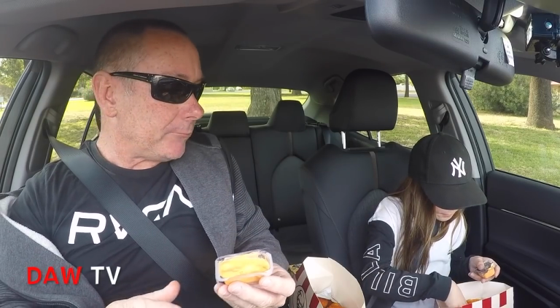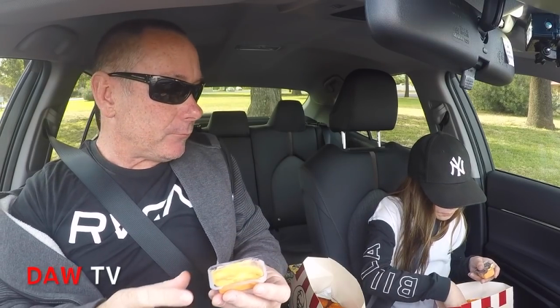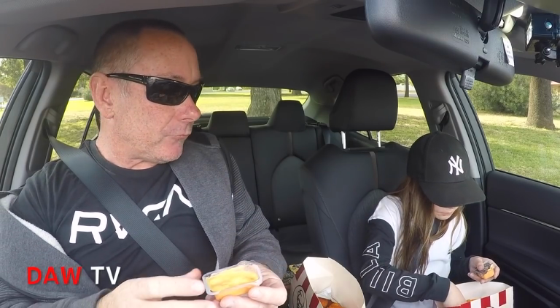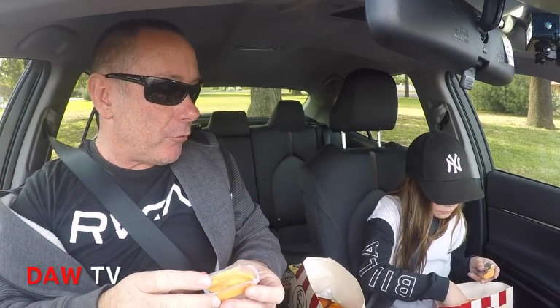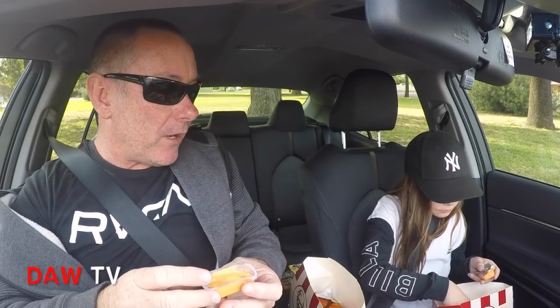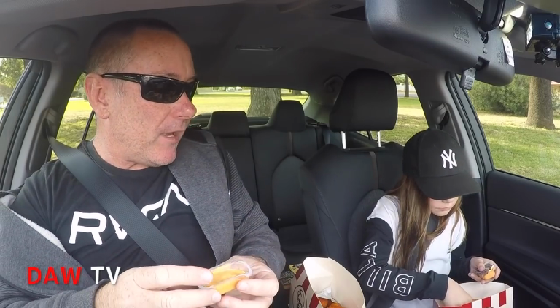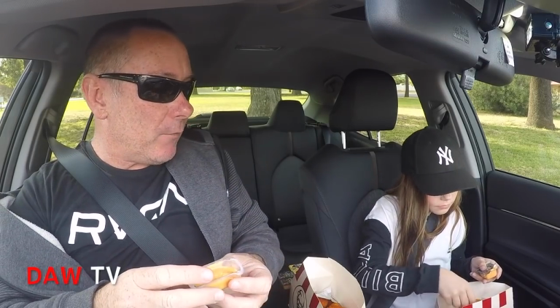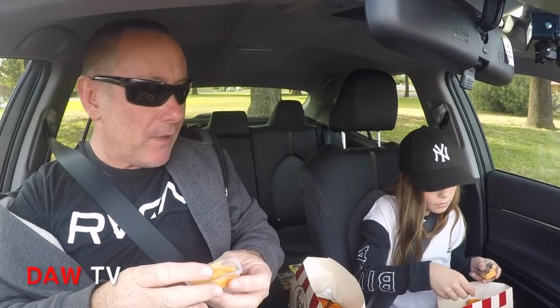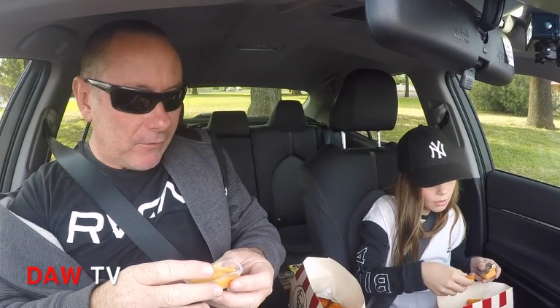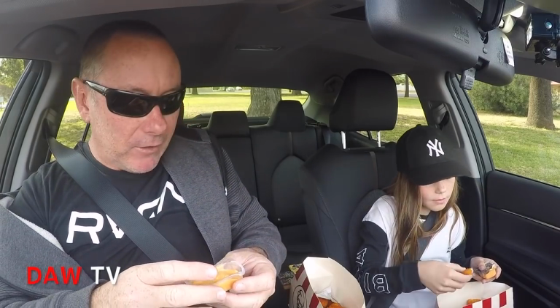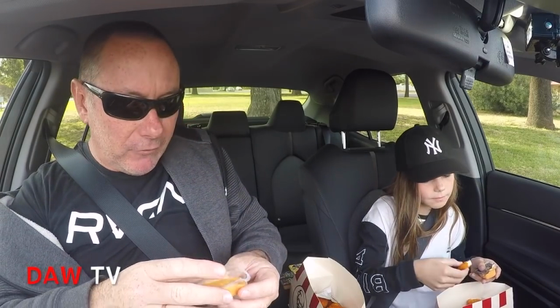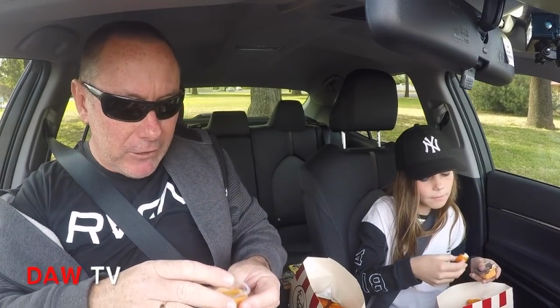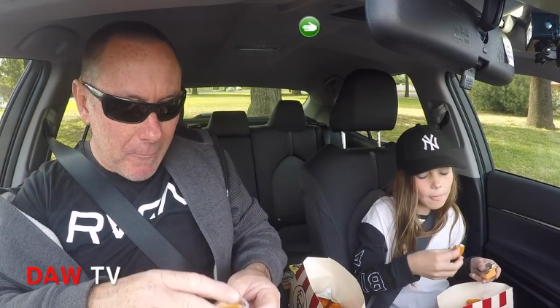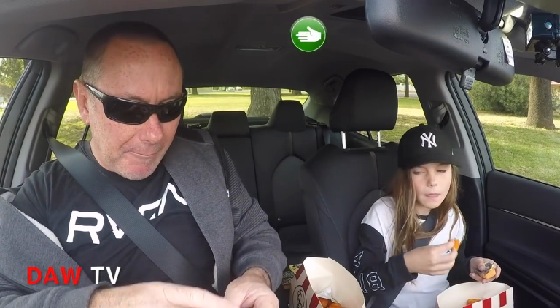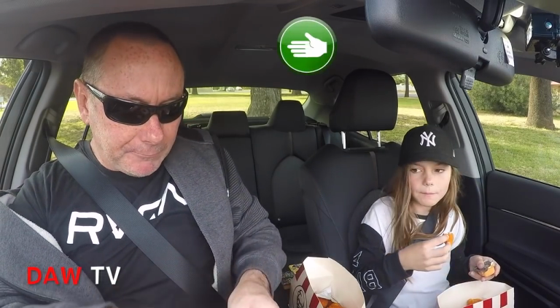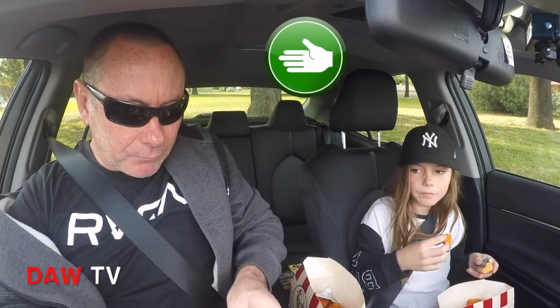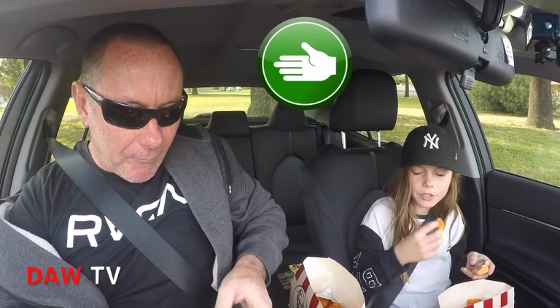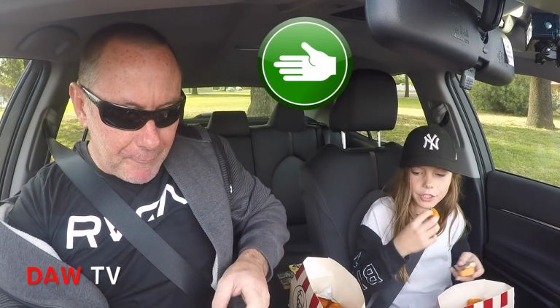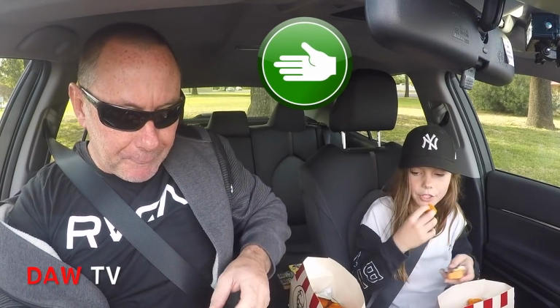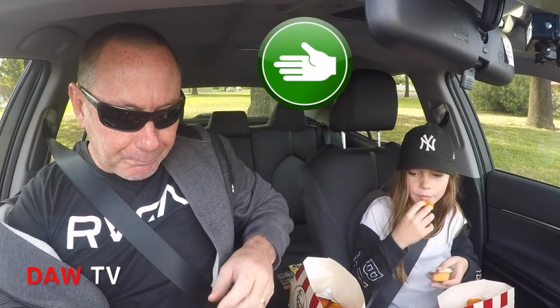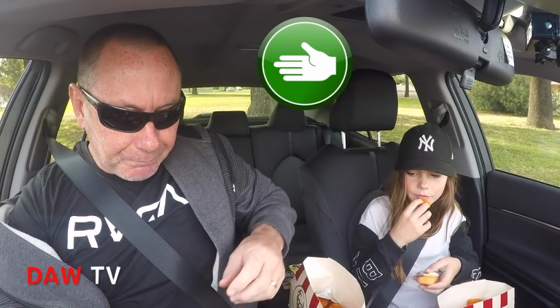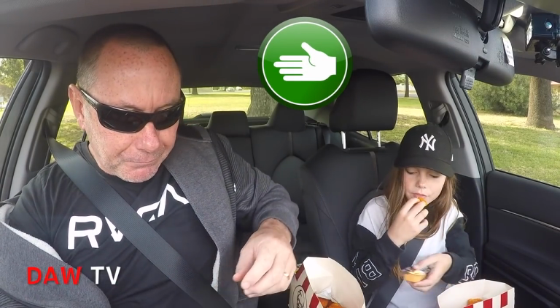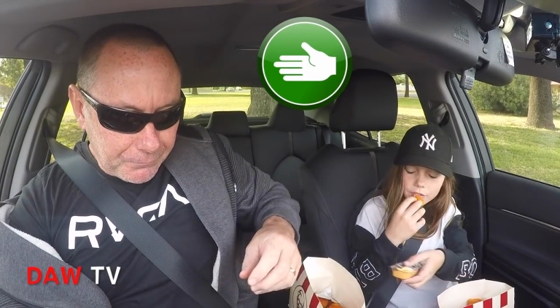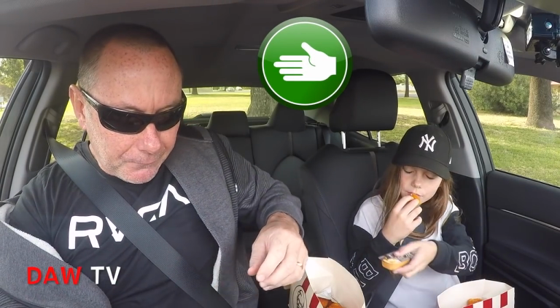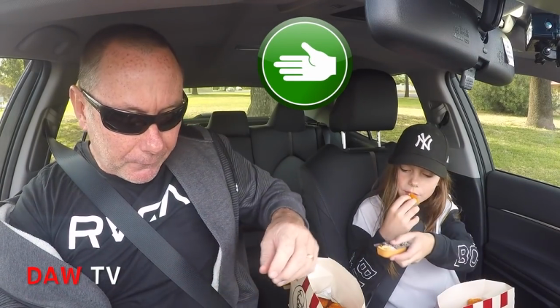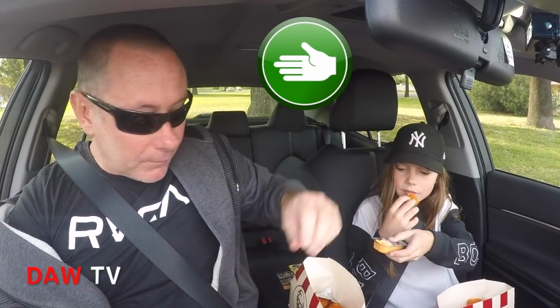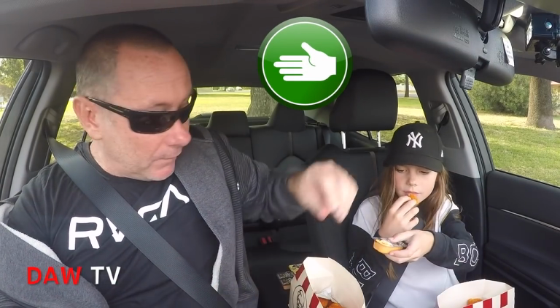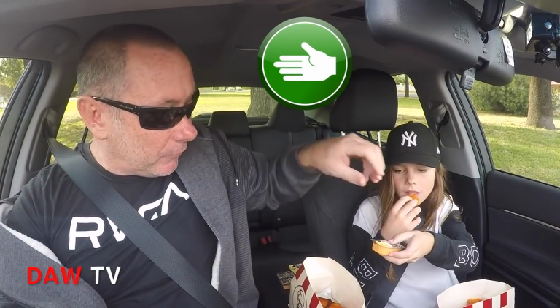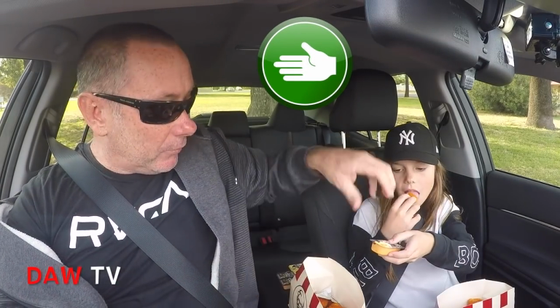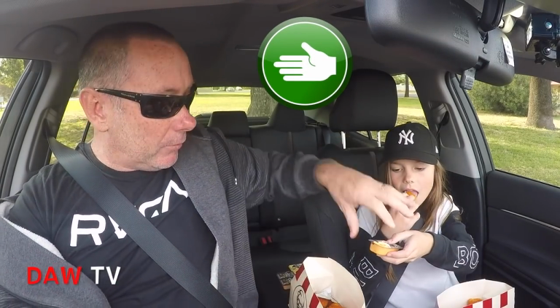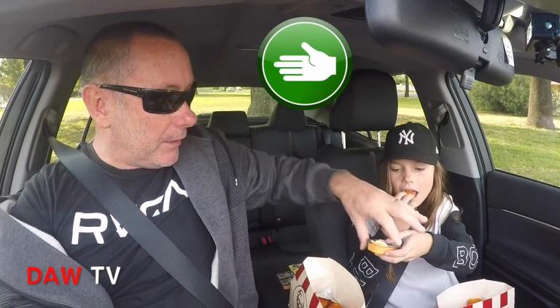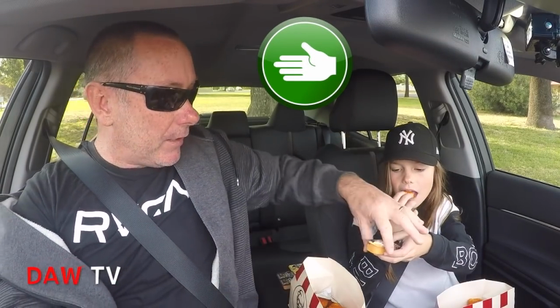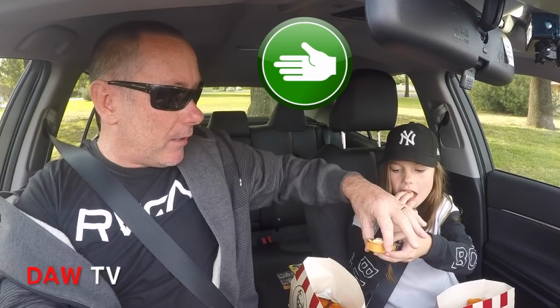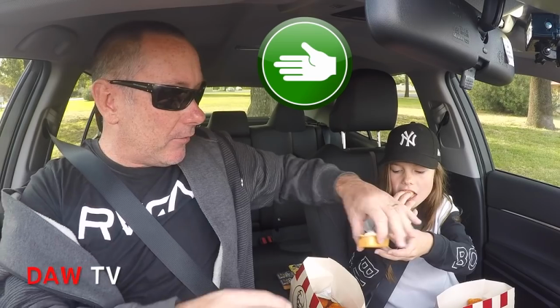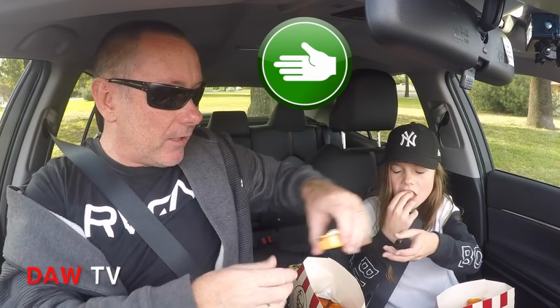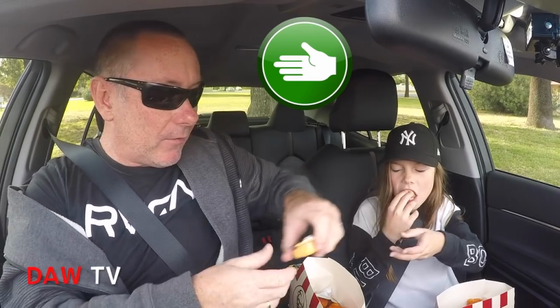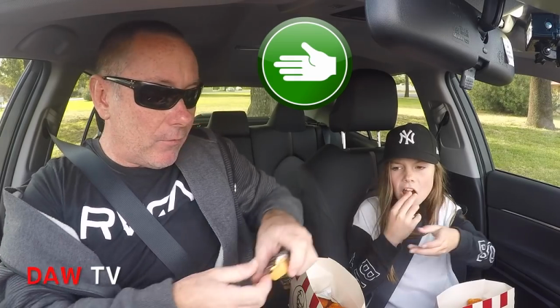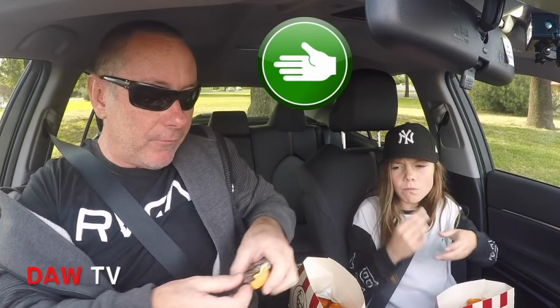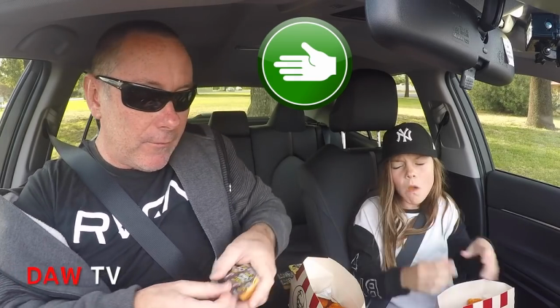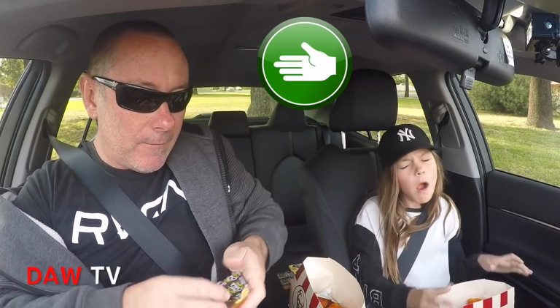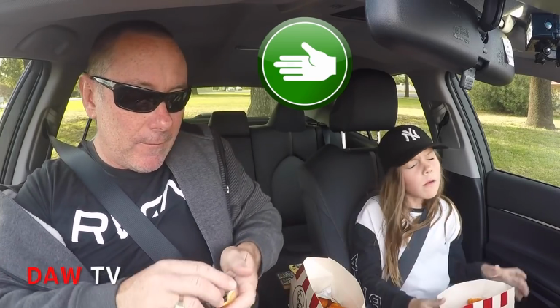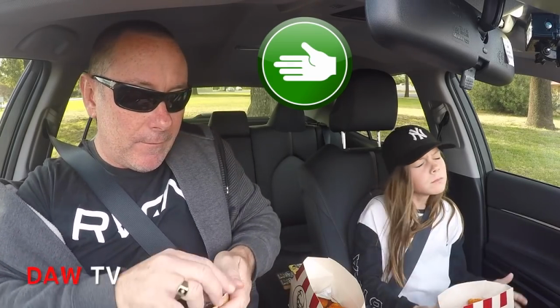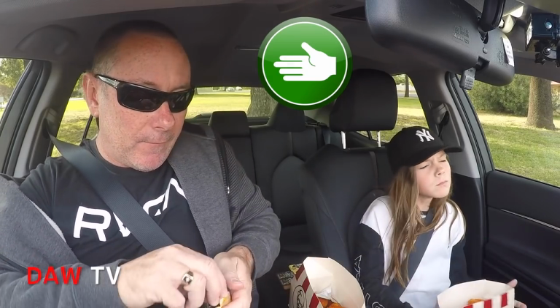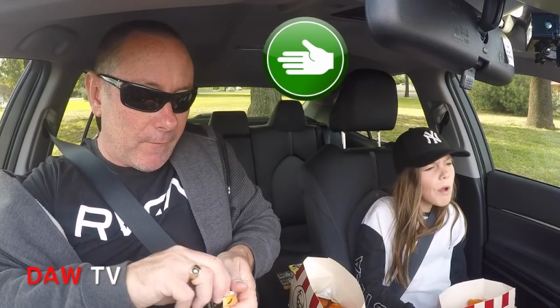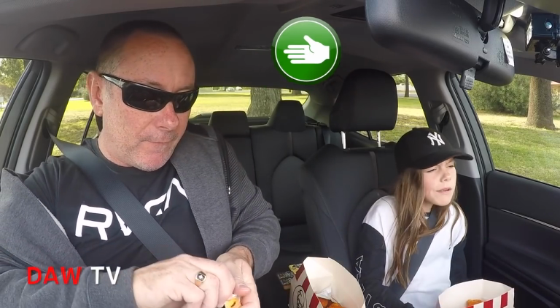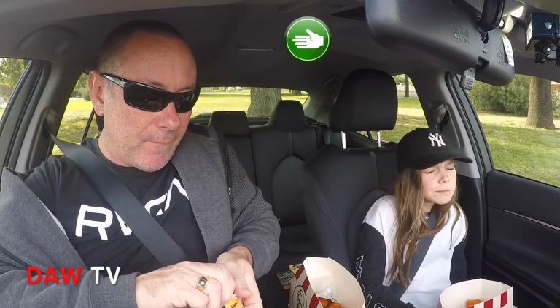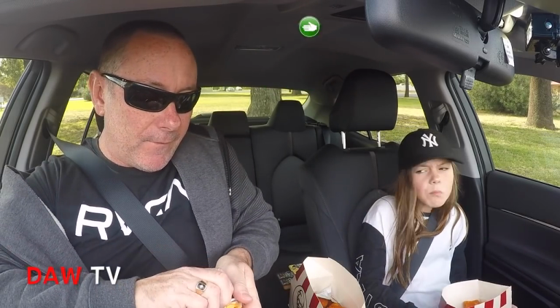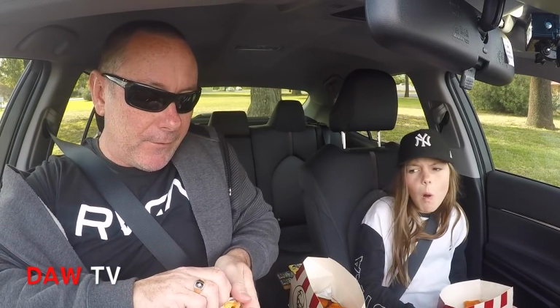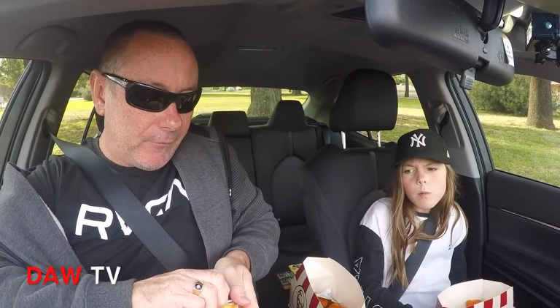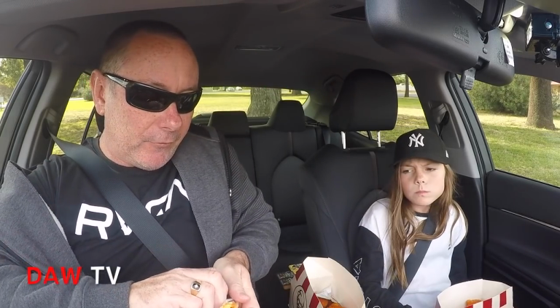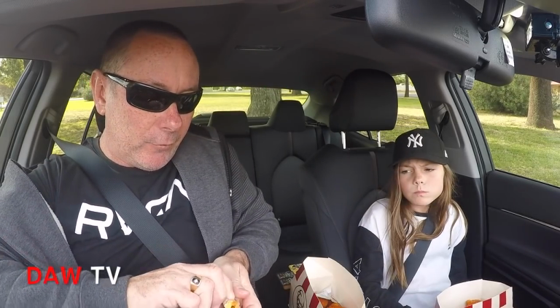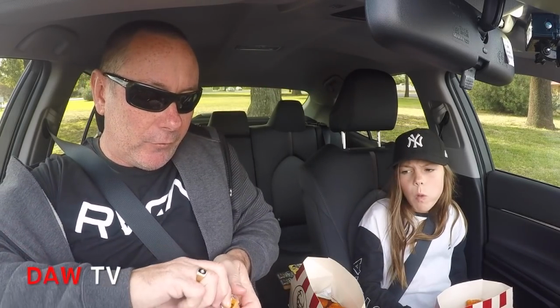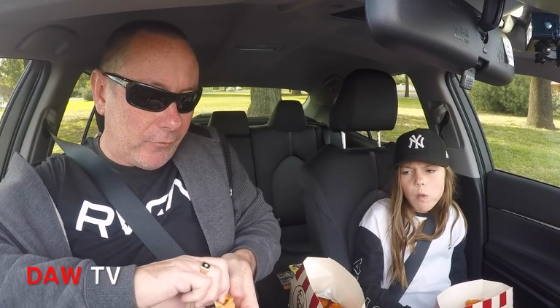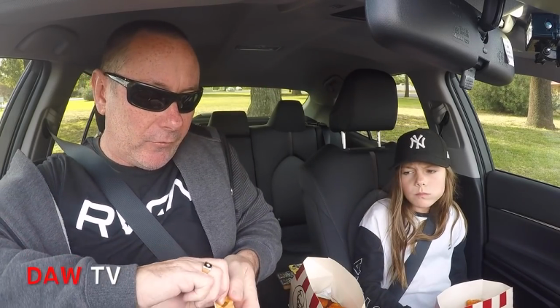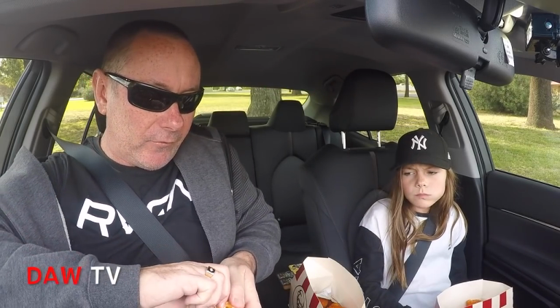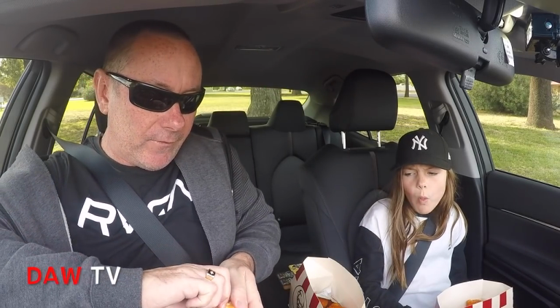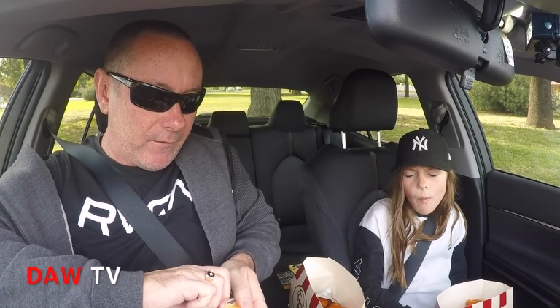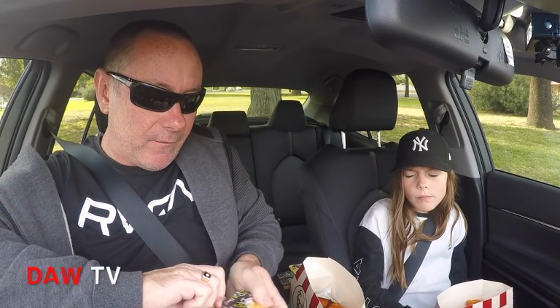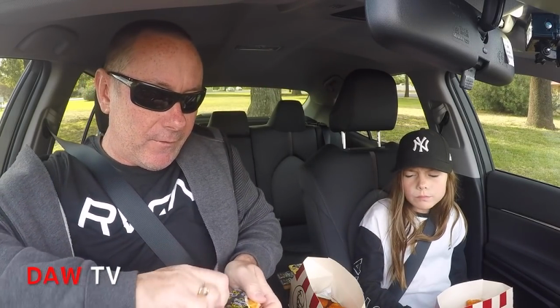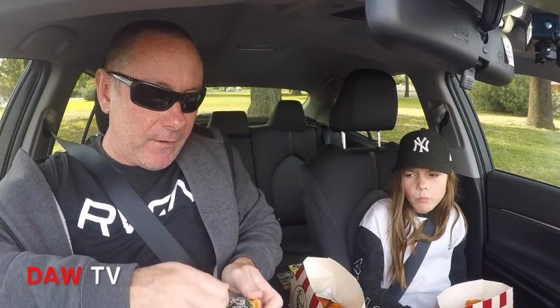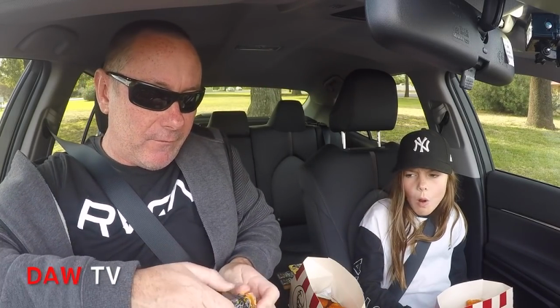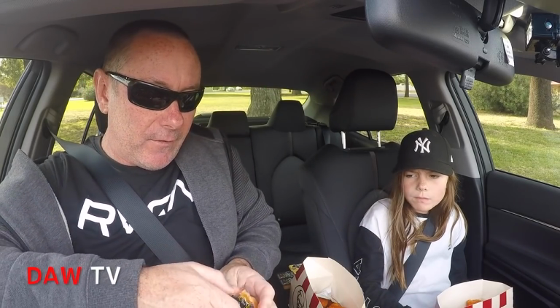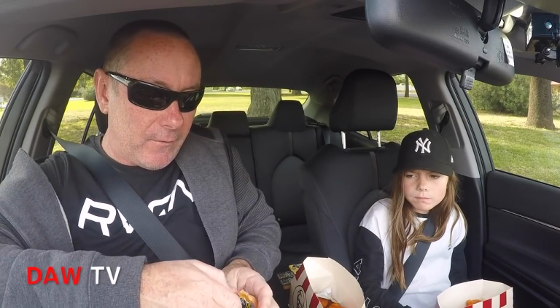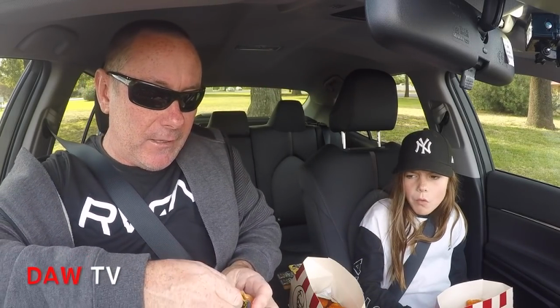Do you want a hand with that, Daisy? Yep, yes please — it's a little bit hard to get off. I find these sauces they're on there very, very strongly.